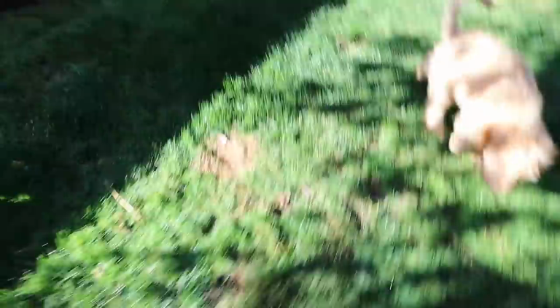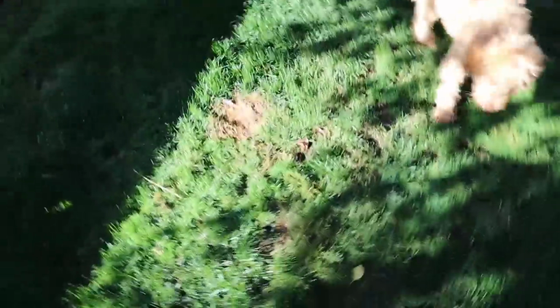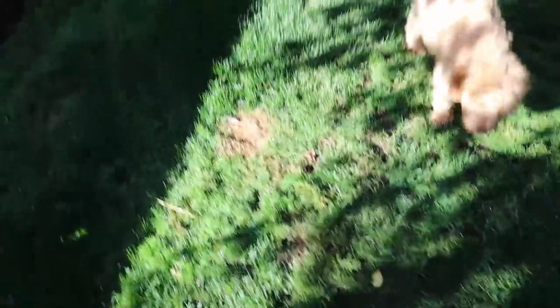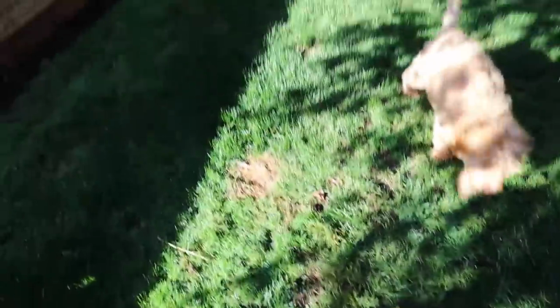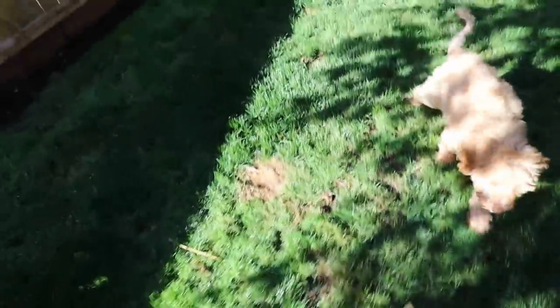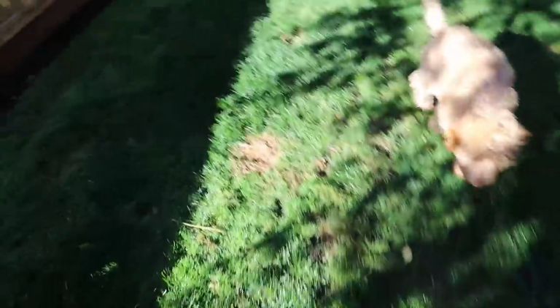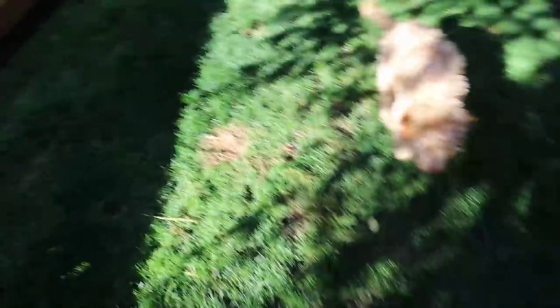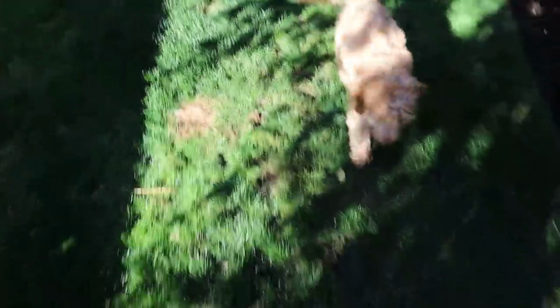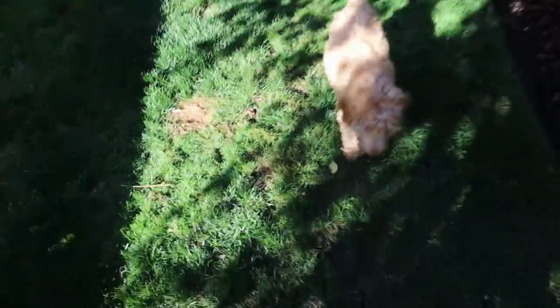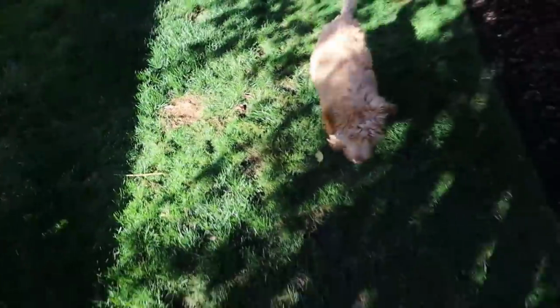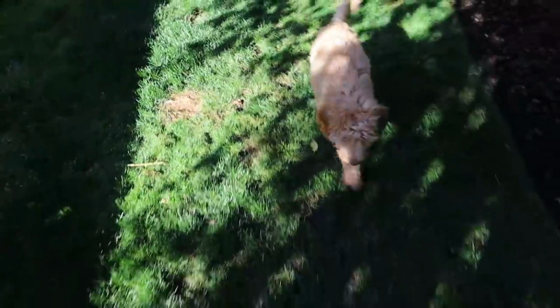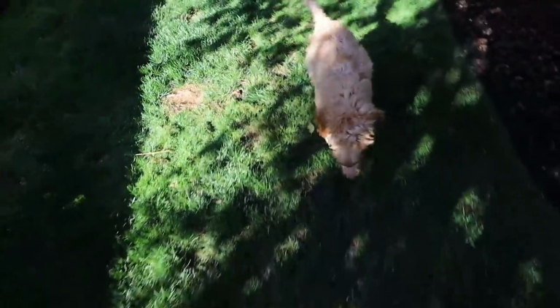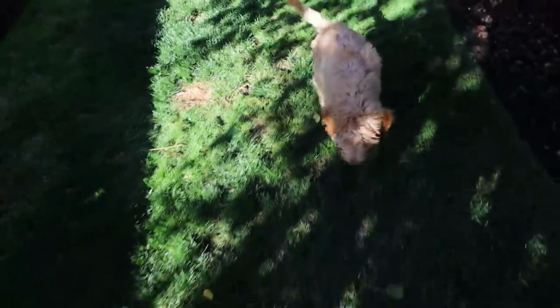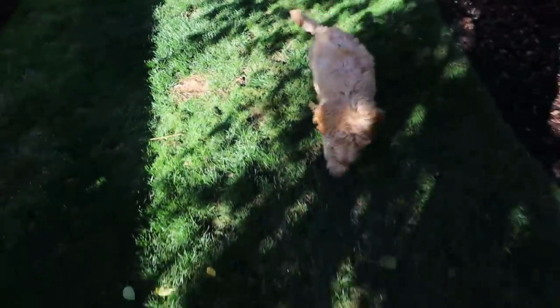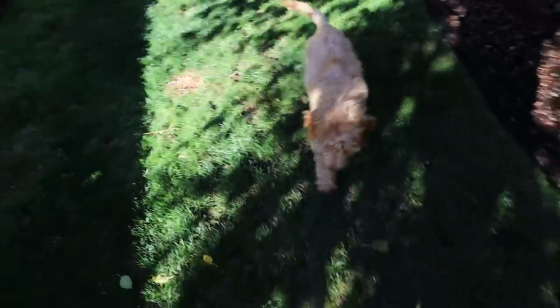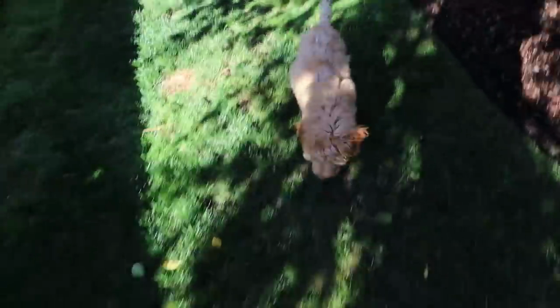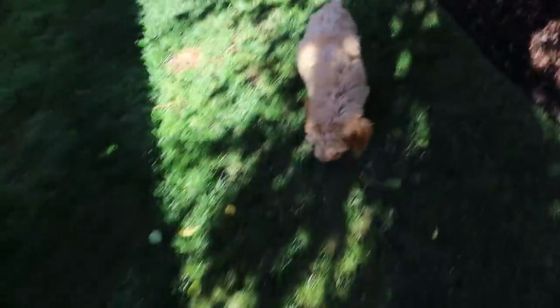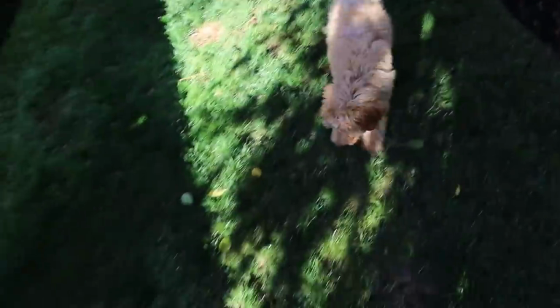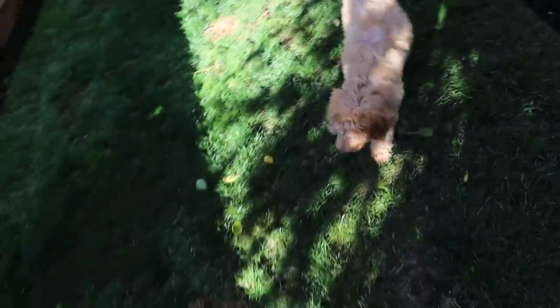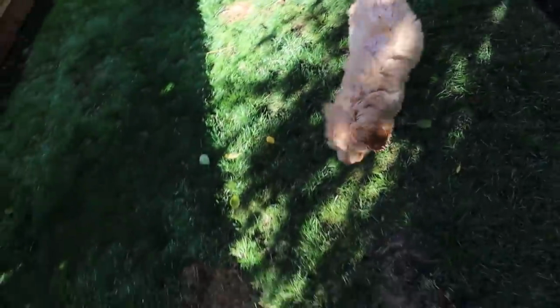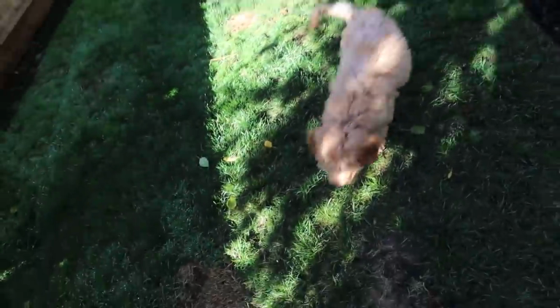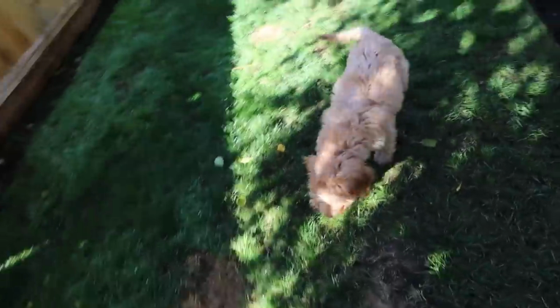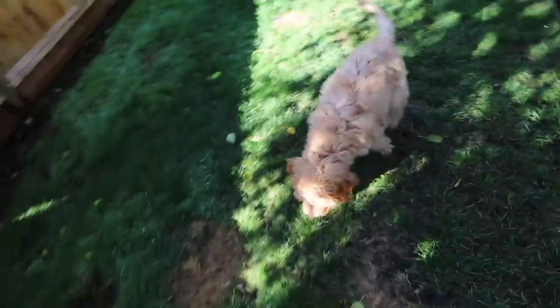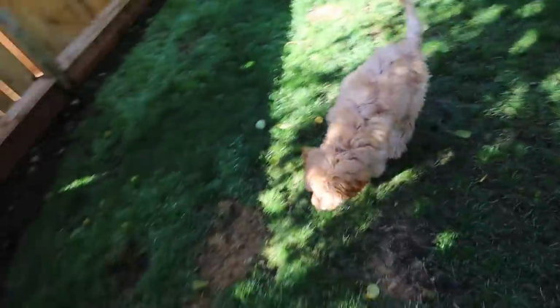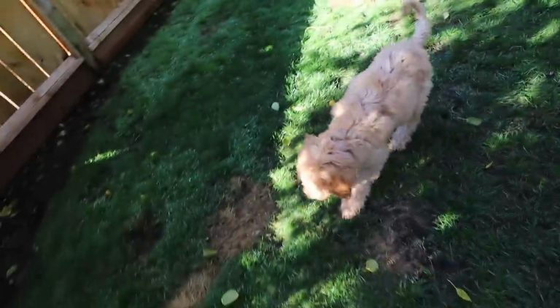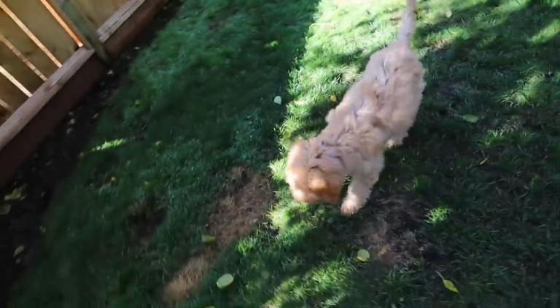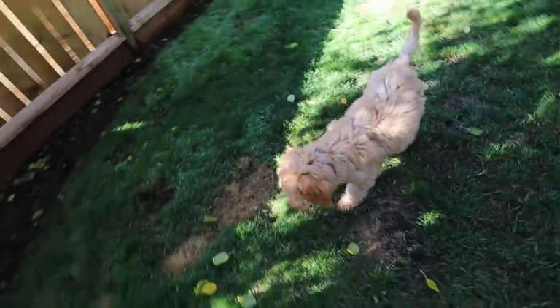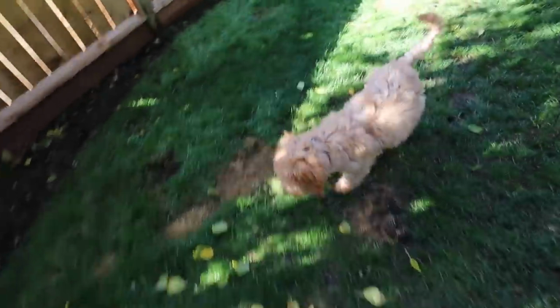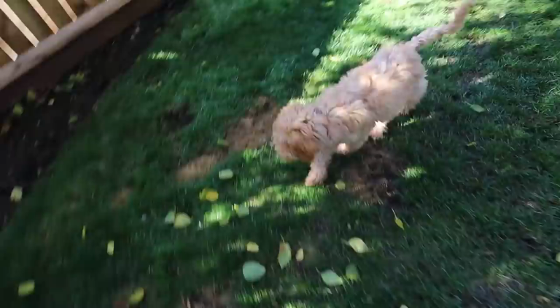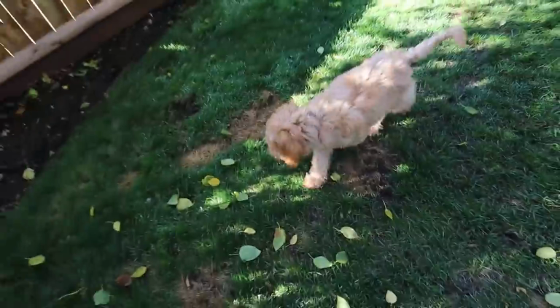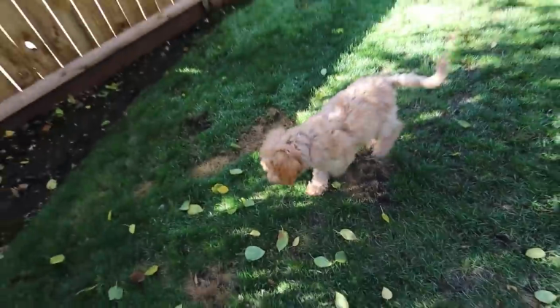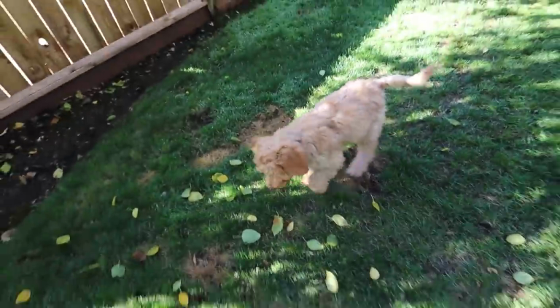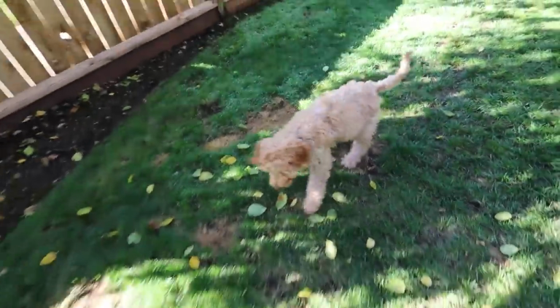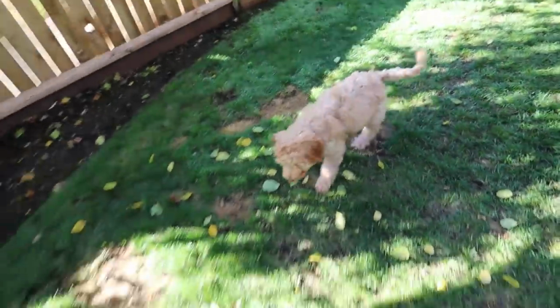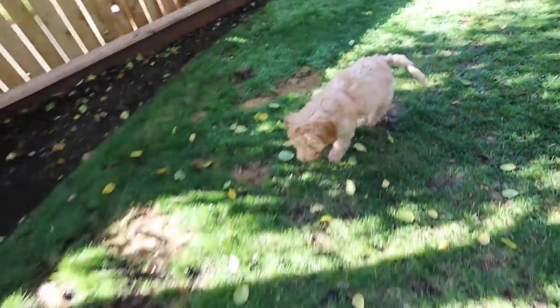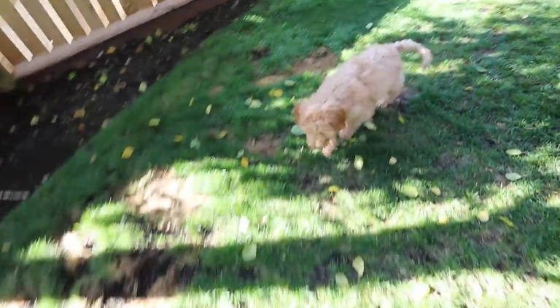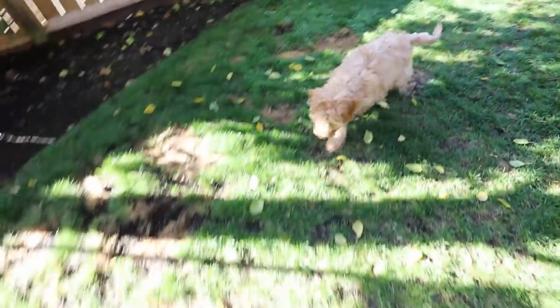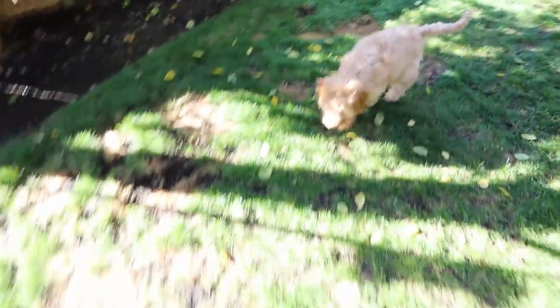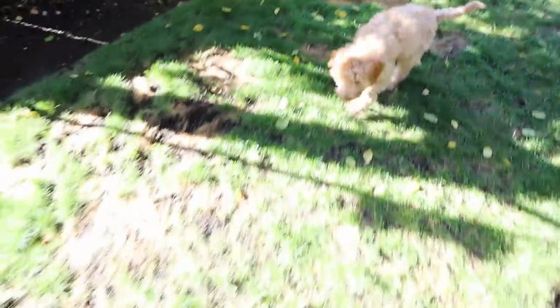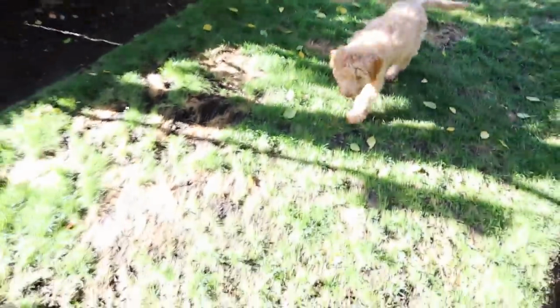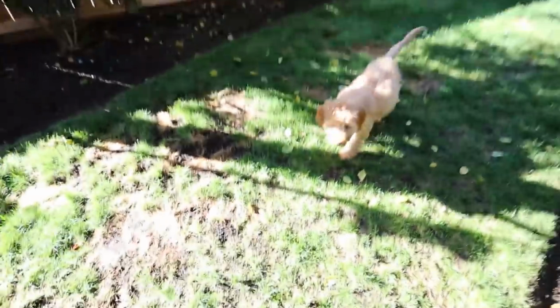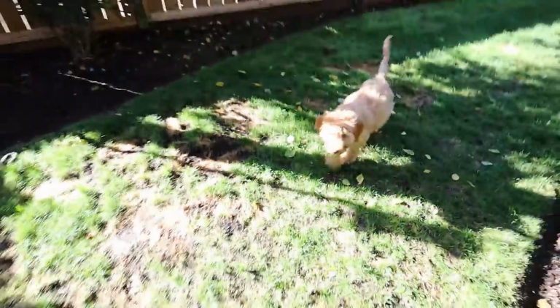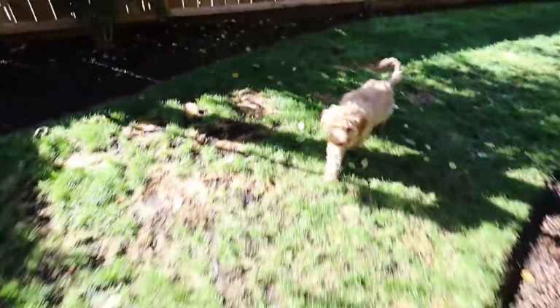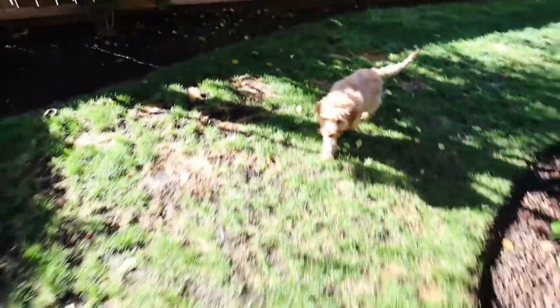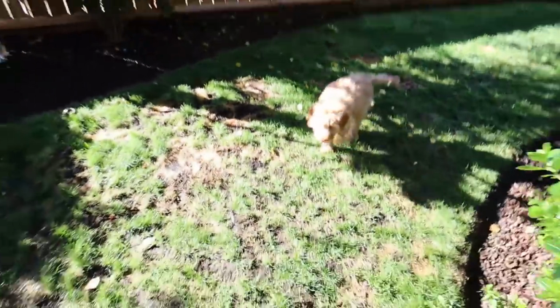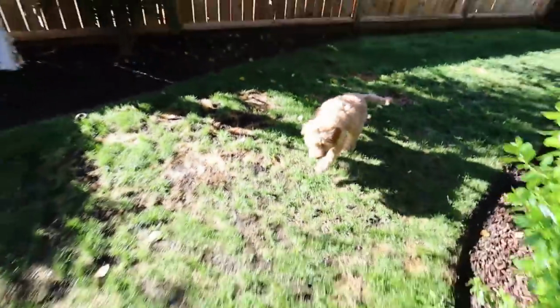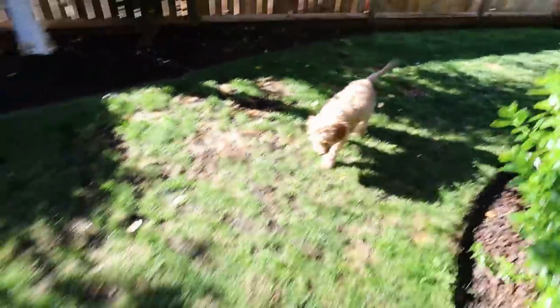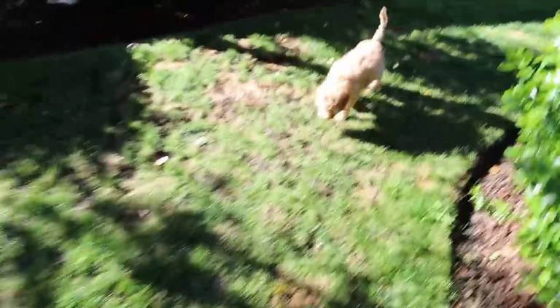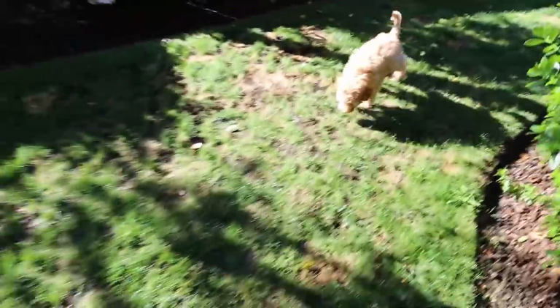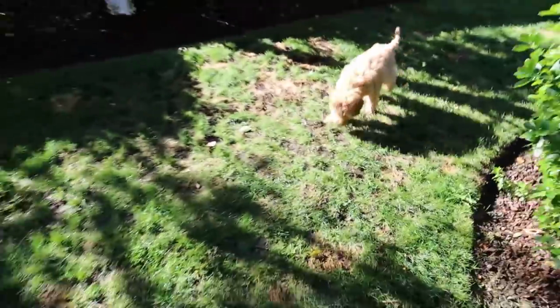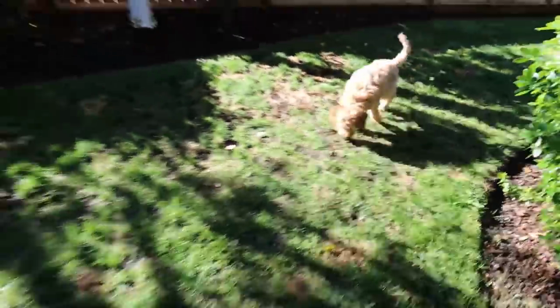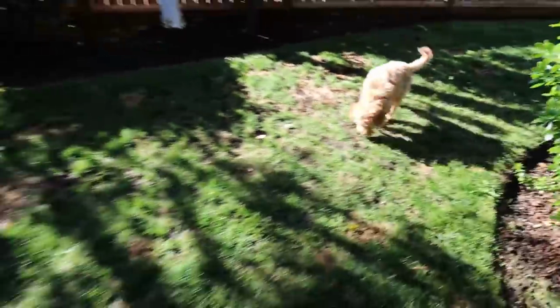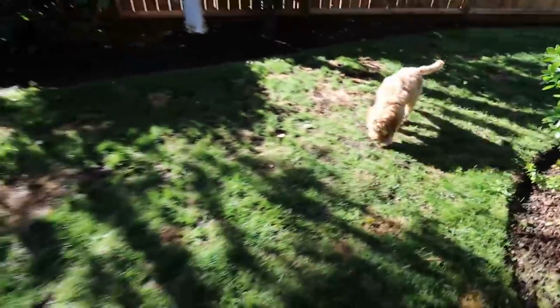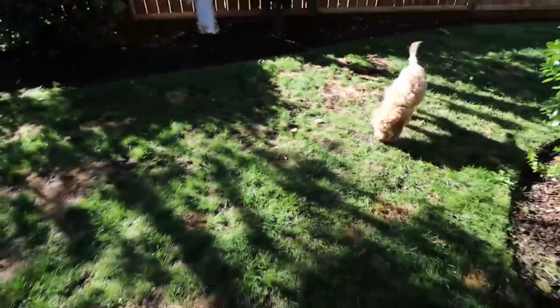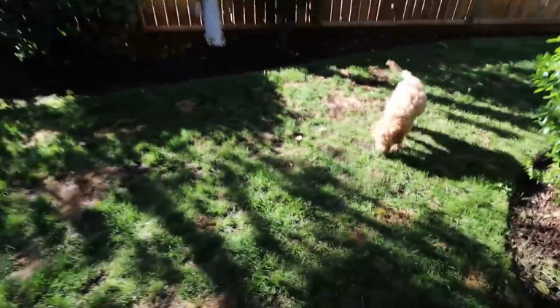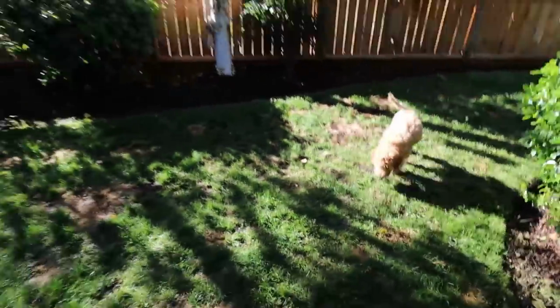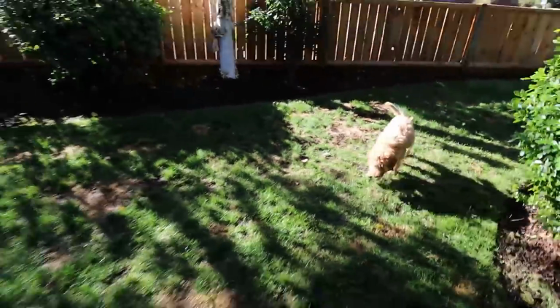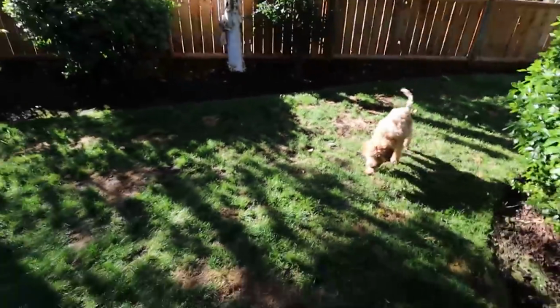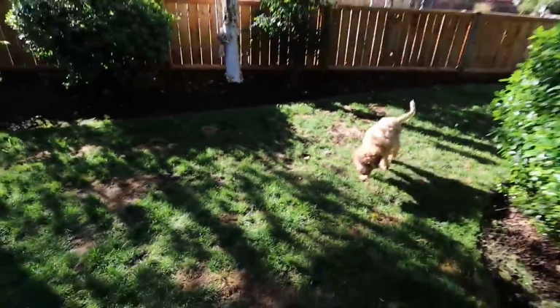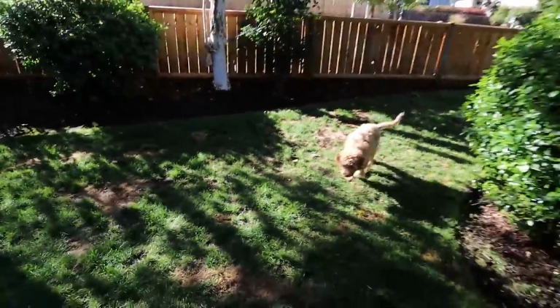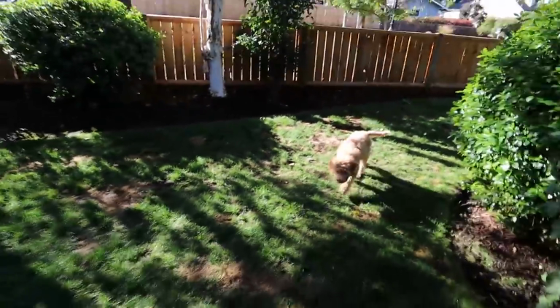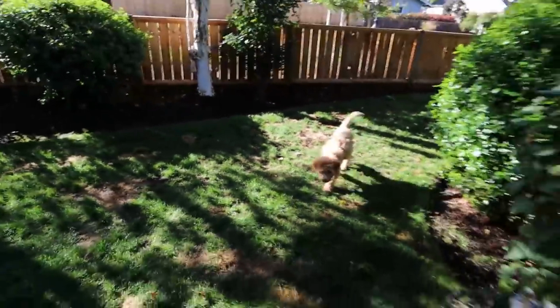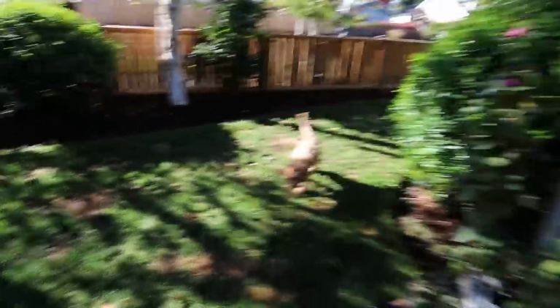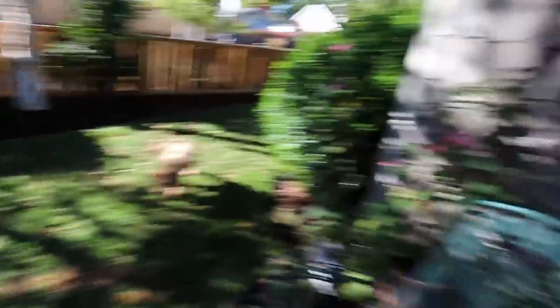I do have potty training videos down below for you guys as well, because Wally became potty trained in just a couple of weeks at most. Okay, let's go back inside and finish.